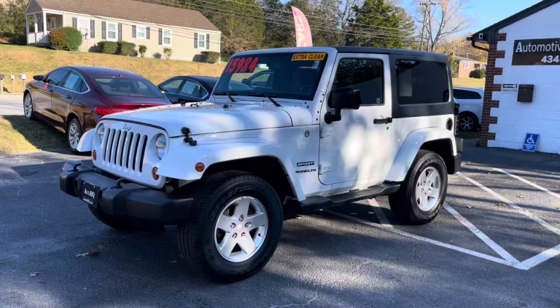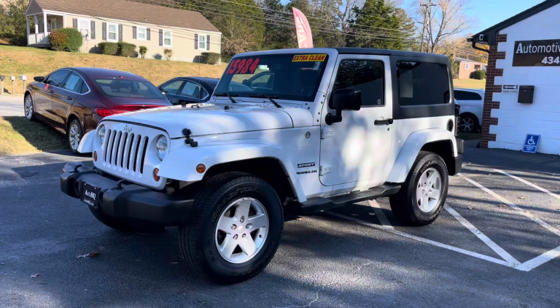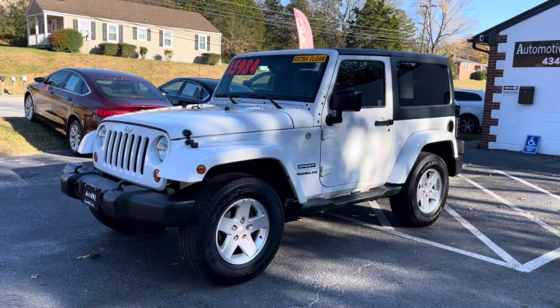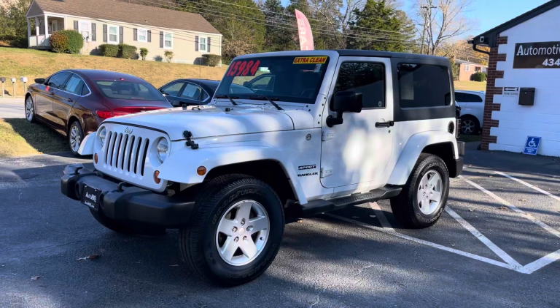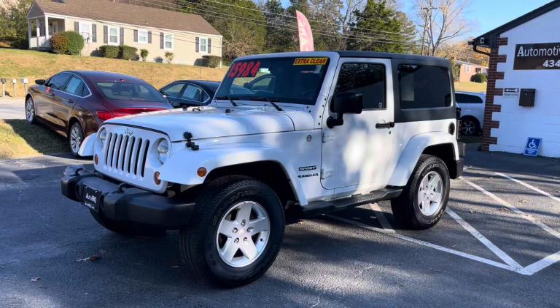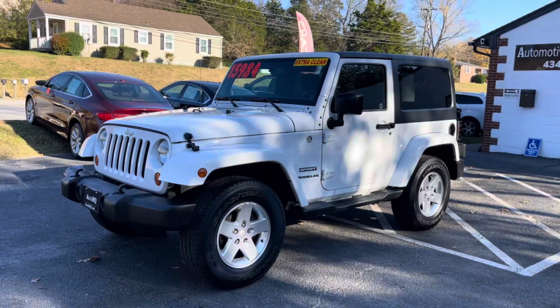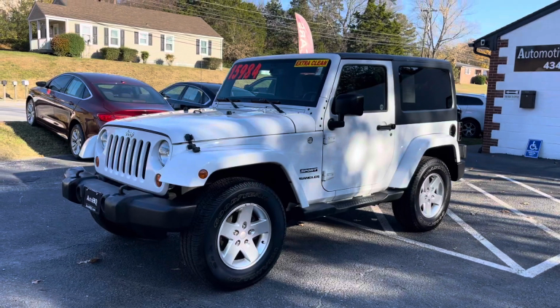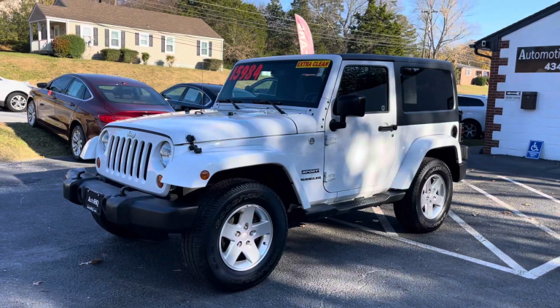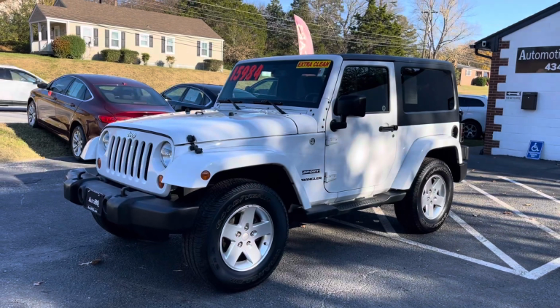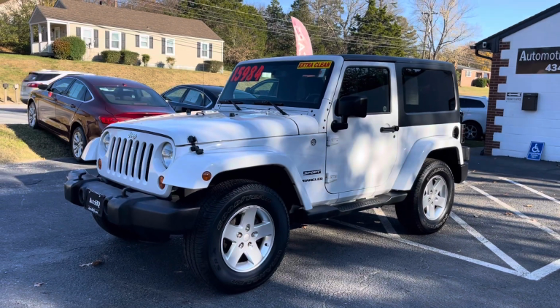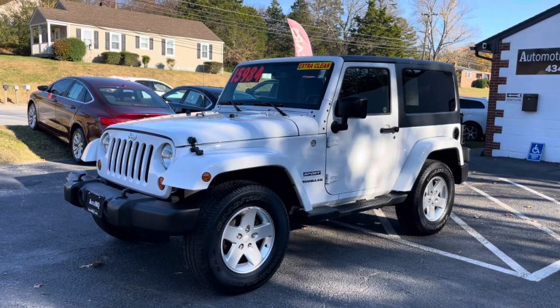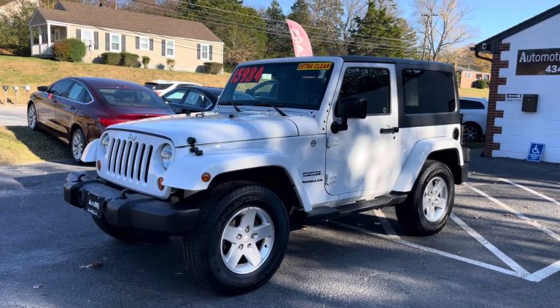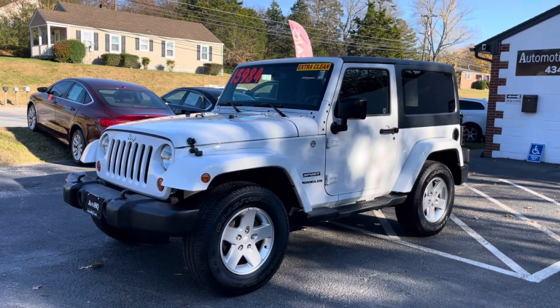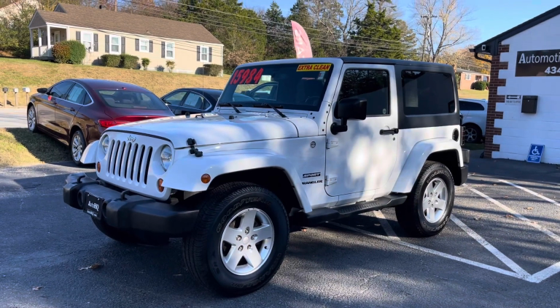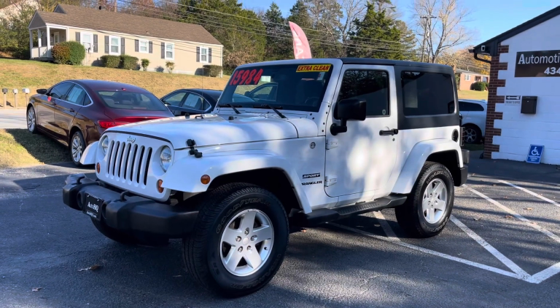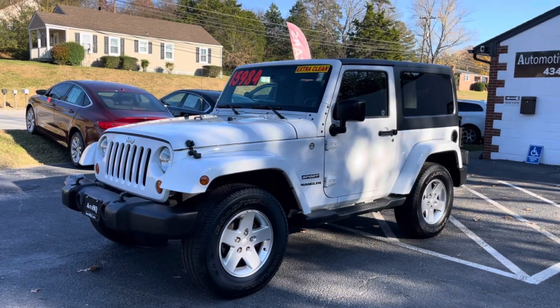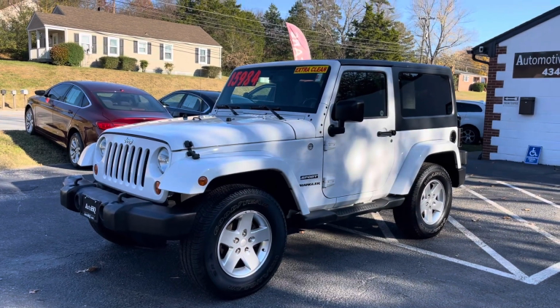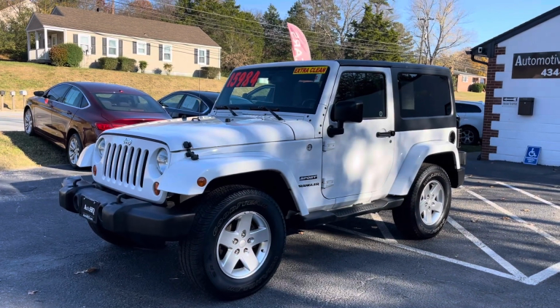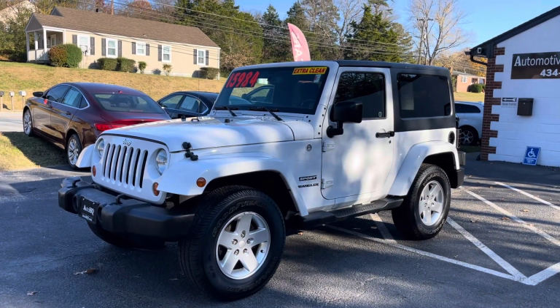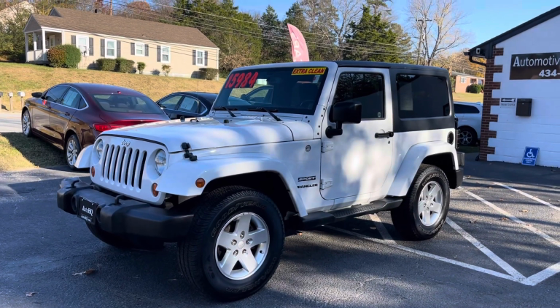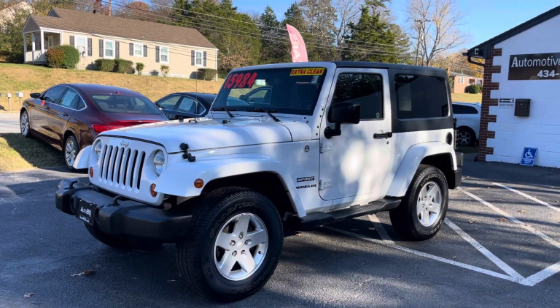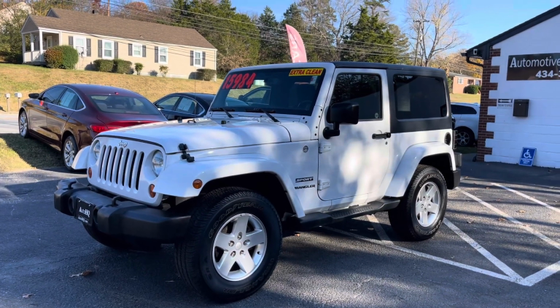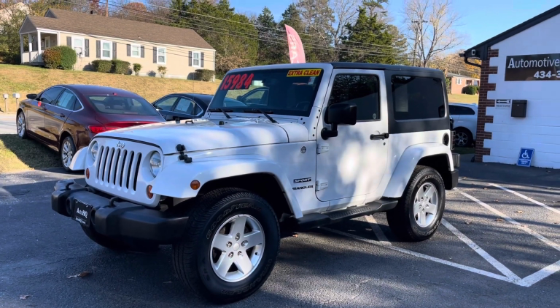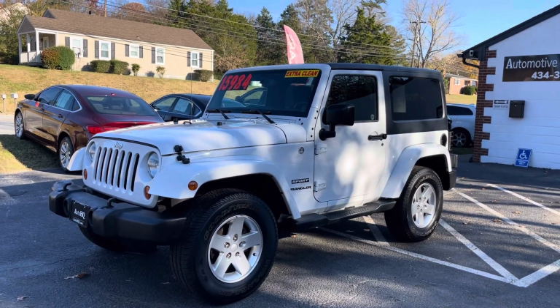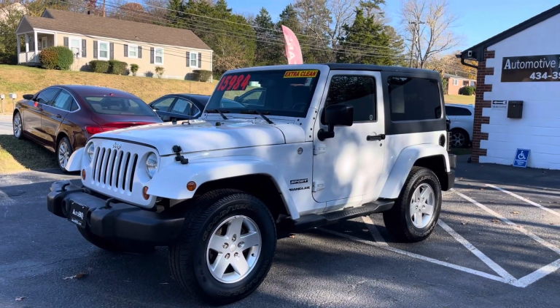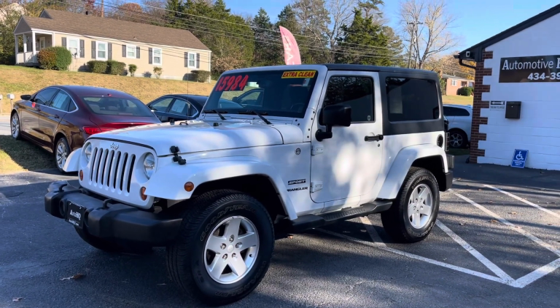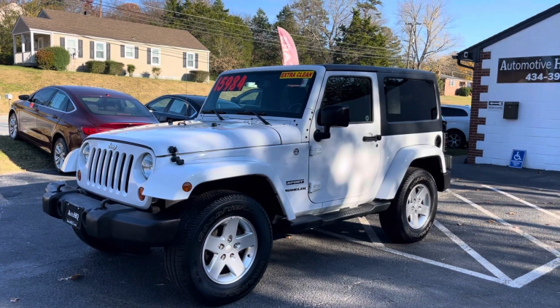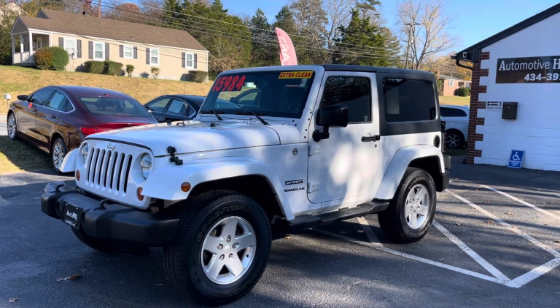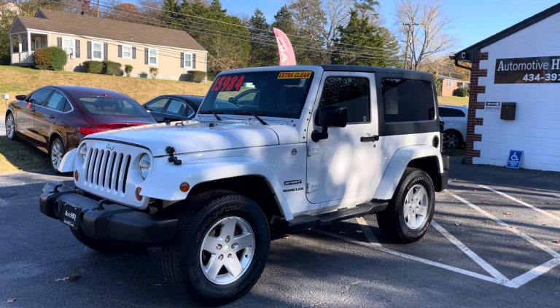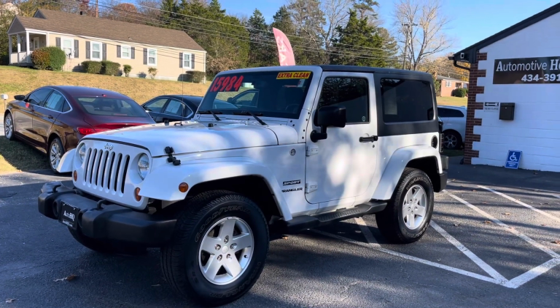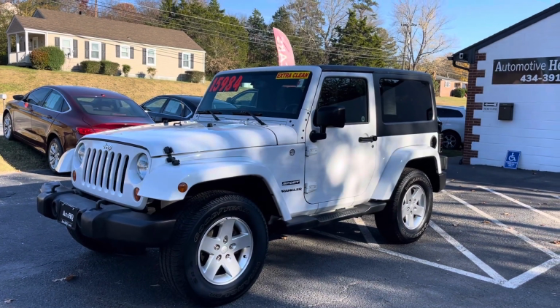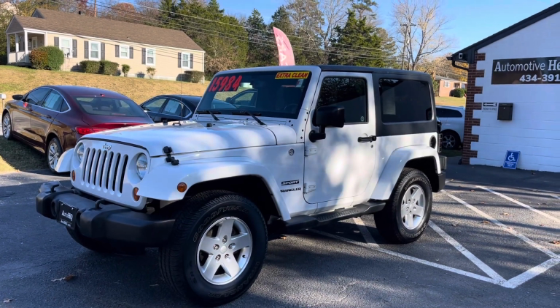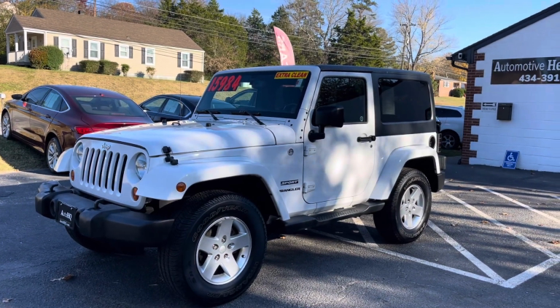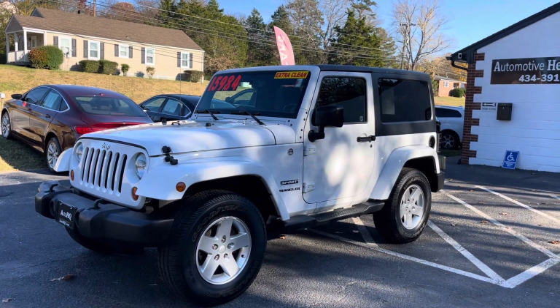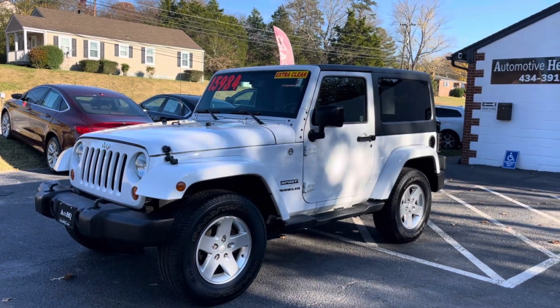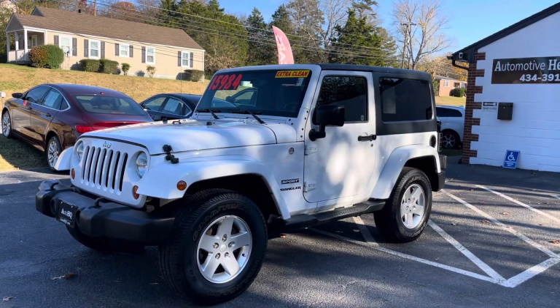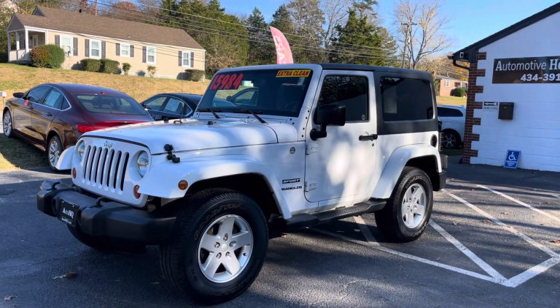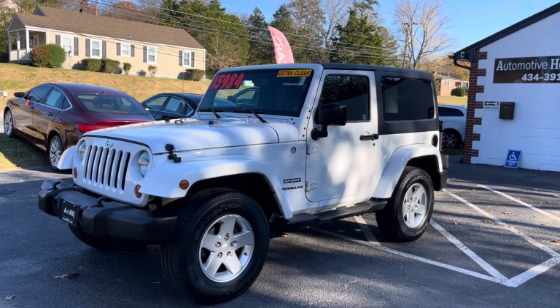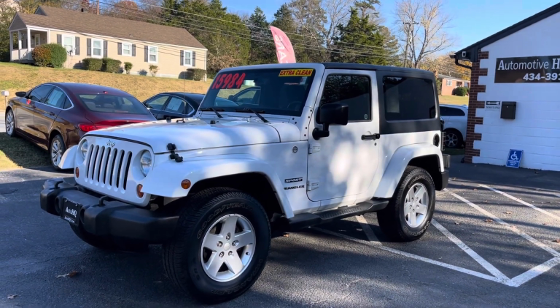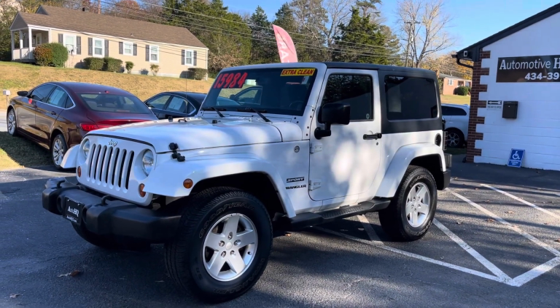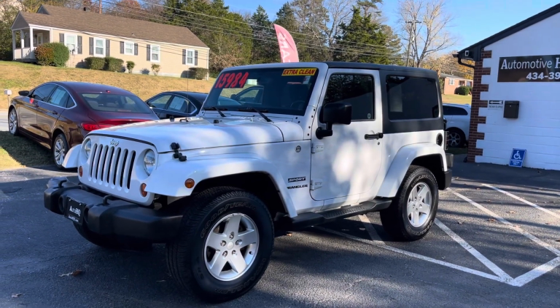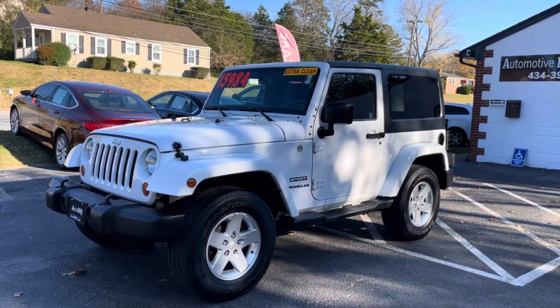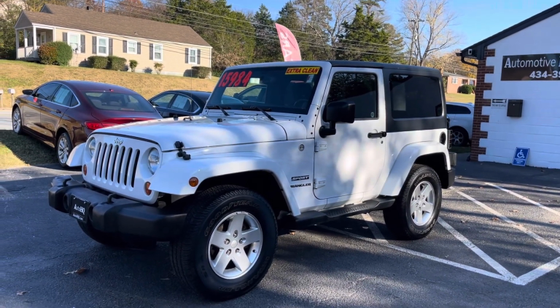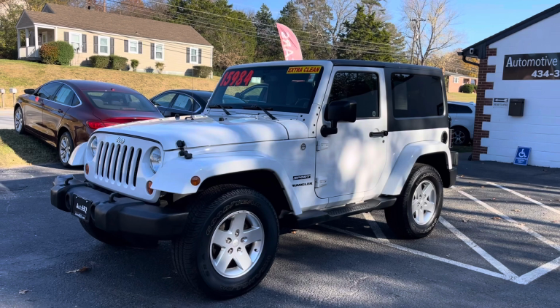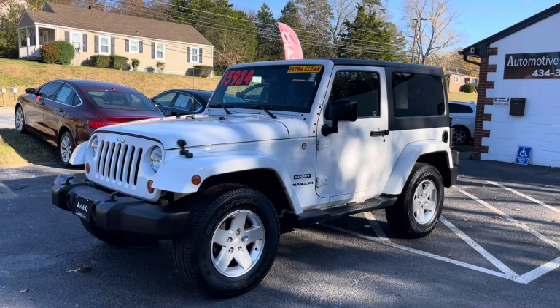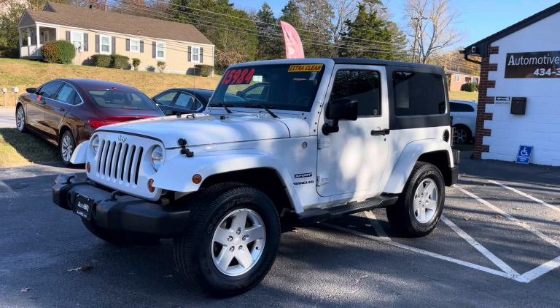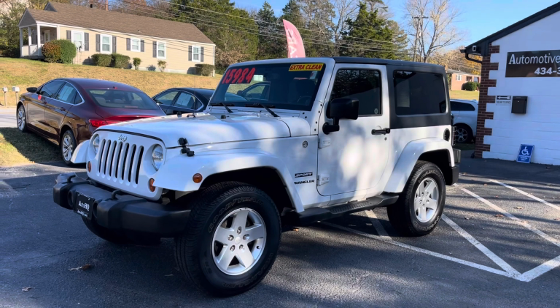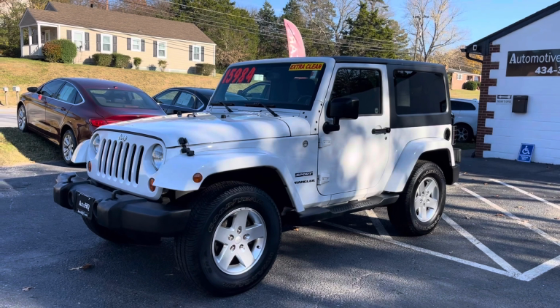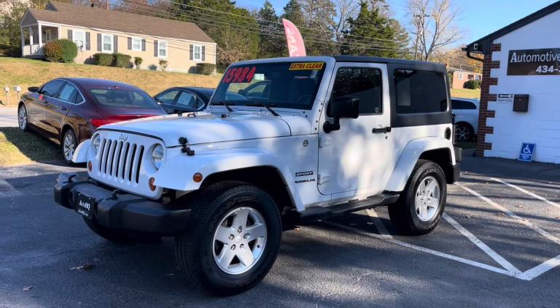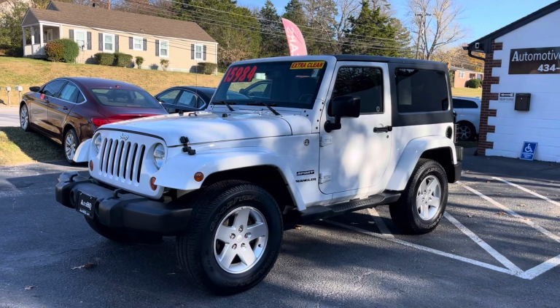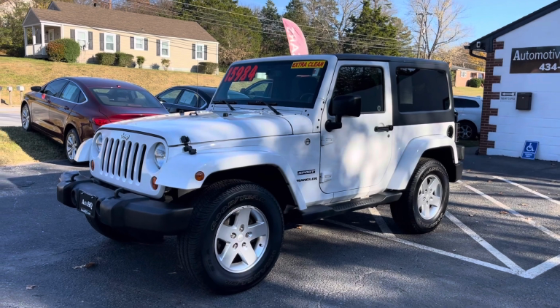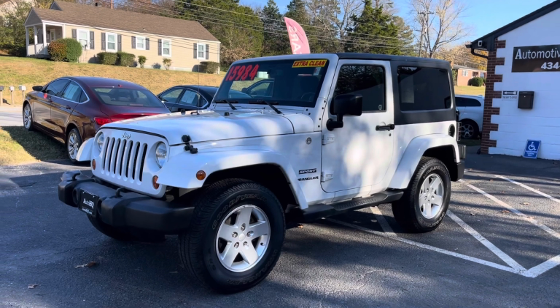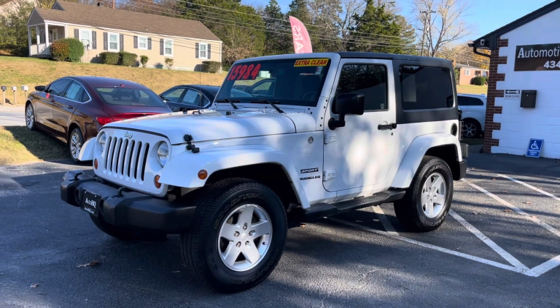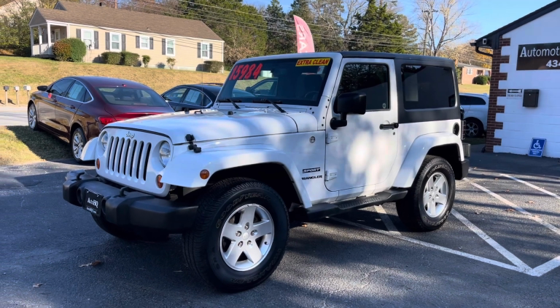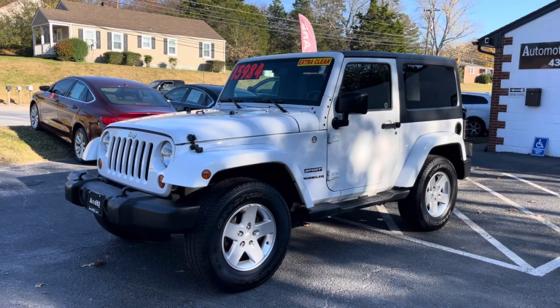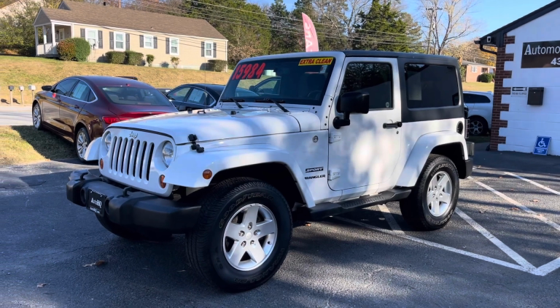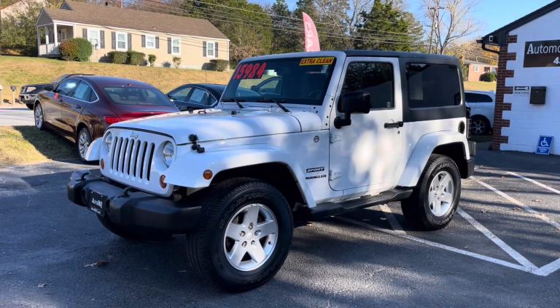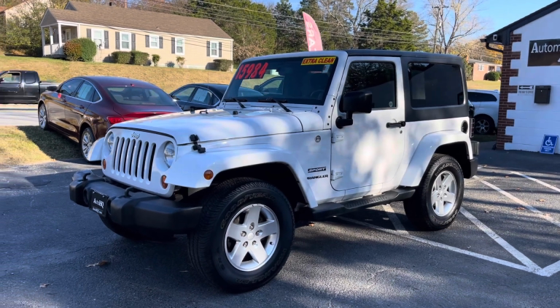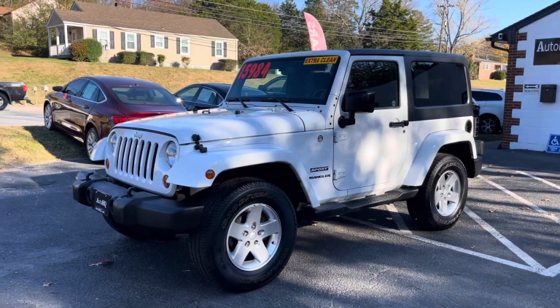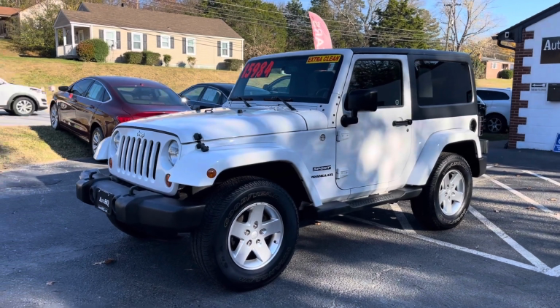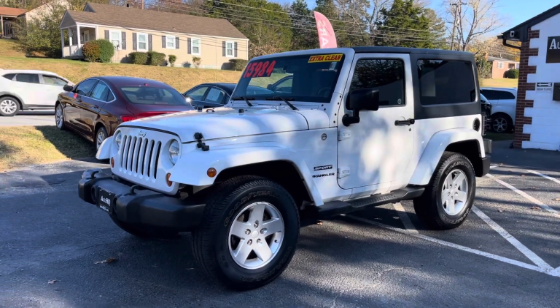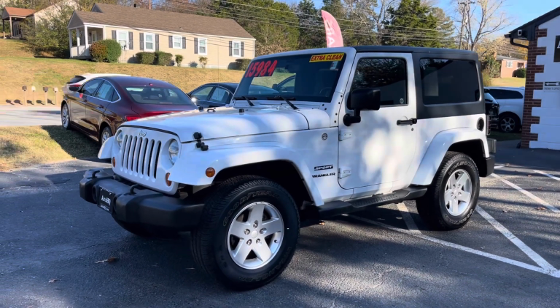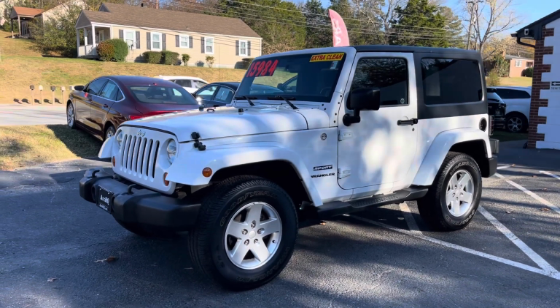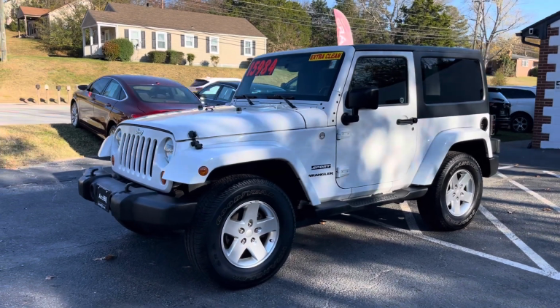Hey guys, Bryan Automotive Headquarters in Farmville, Virginia — your truck headquarters located right here on East 3rd Street in Farmville, Virginia for Central Virginia.